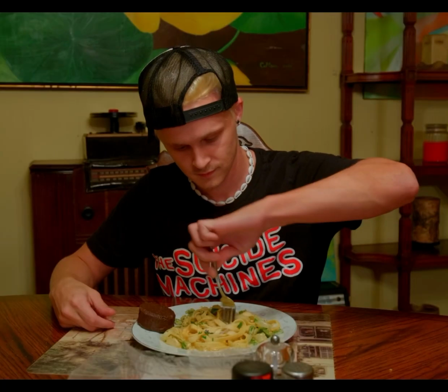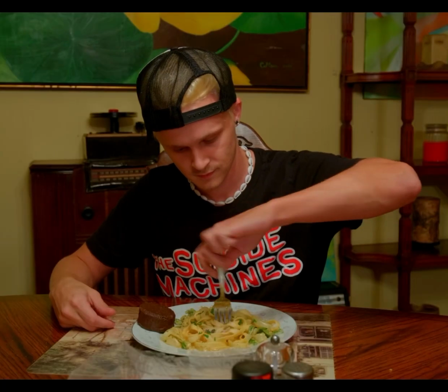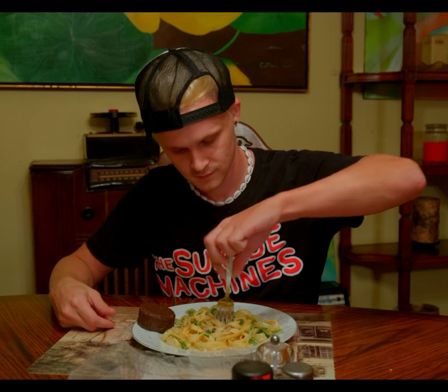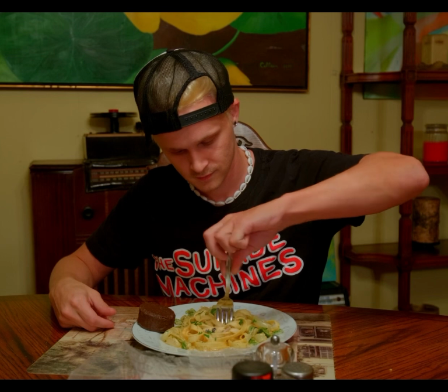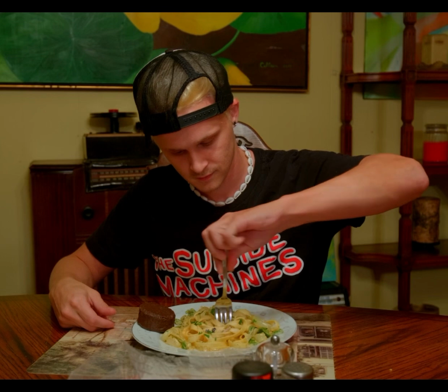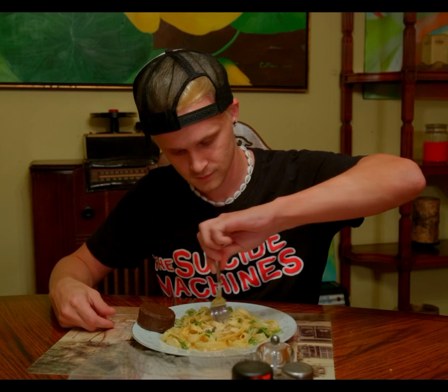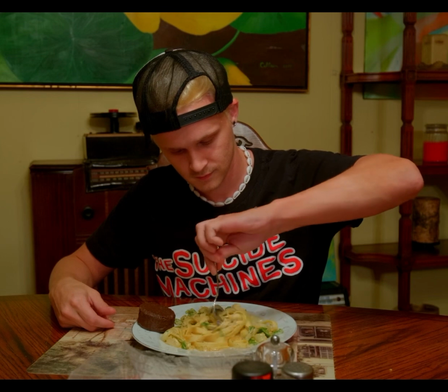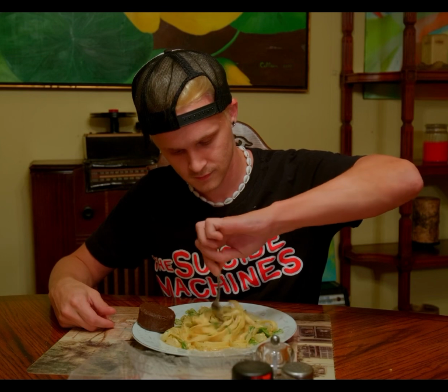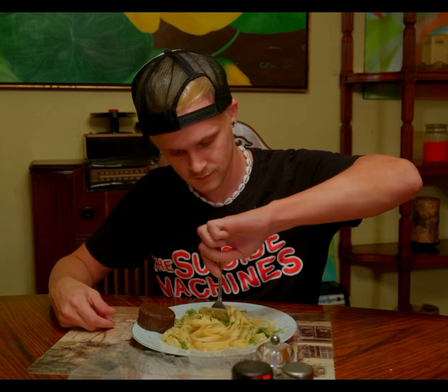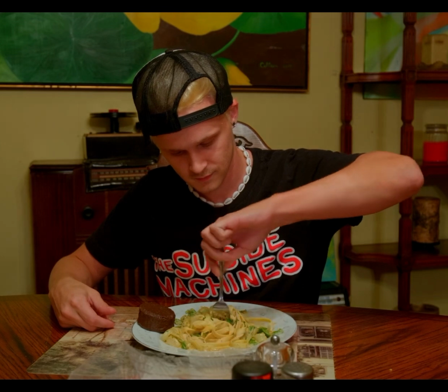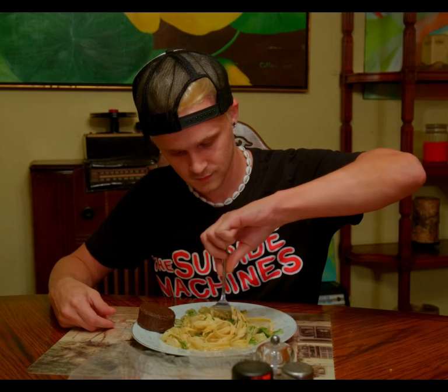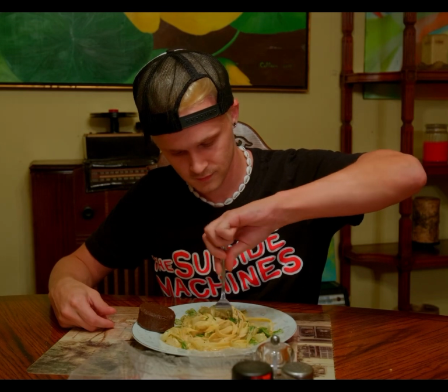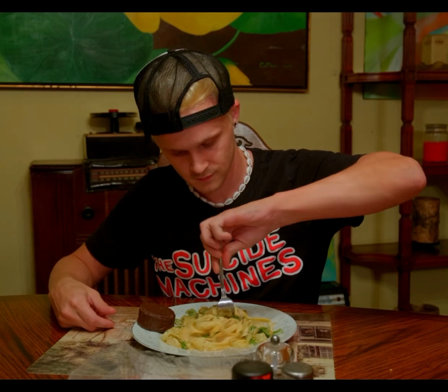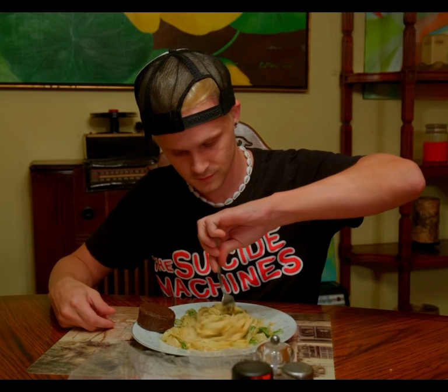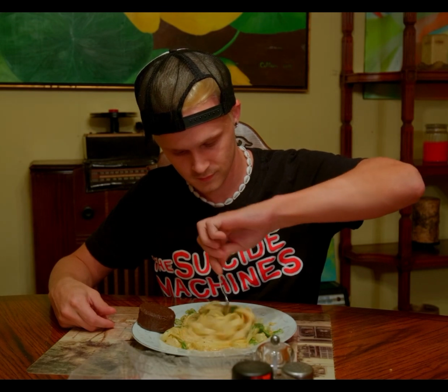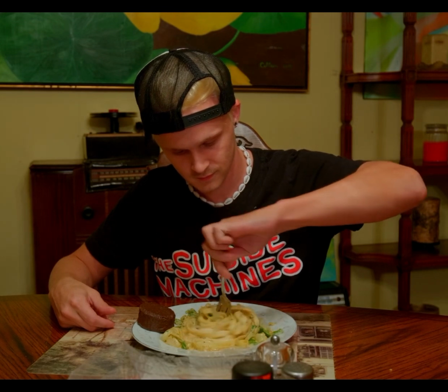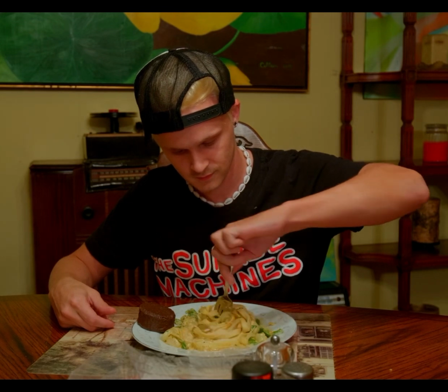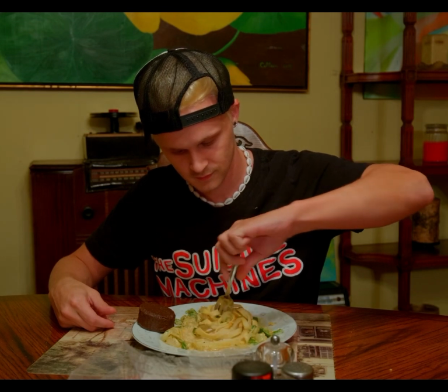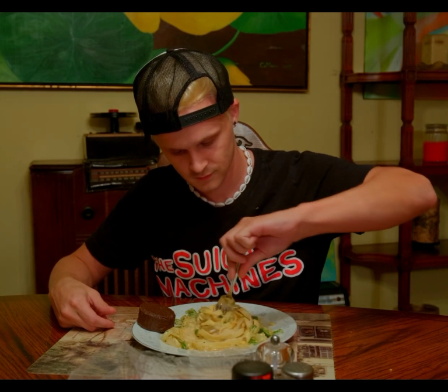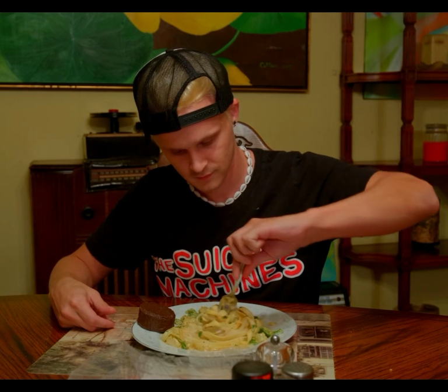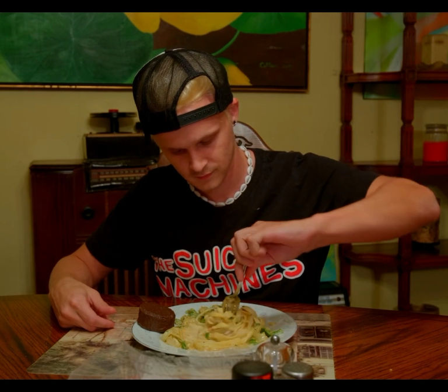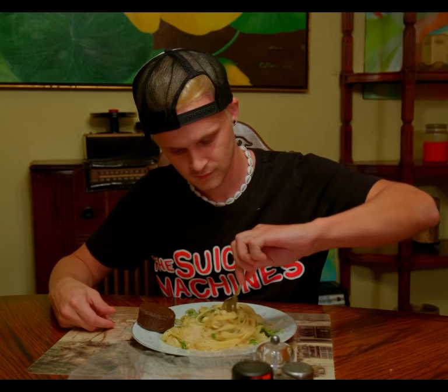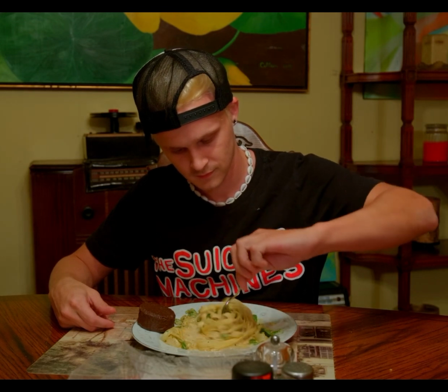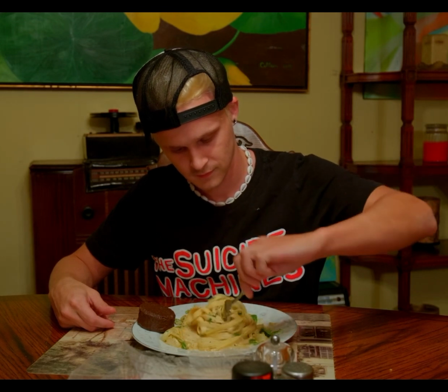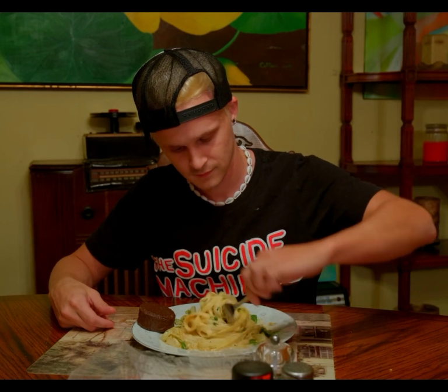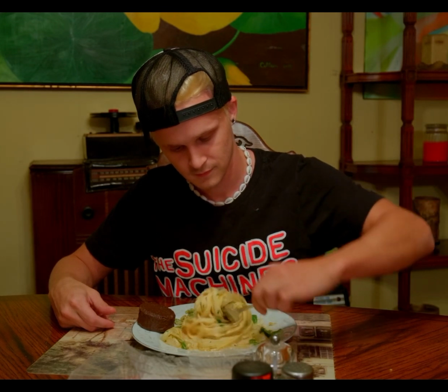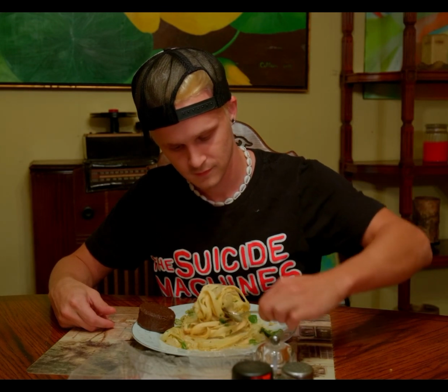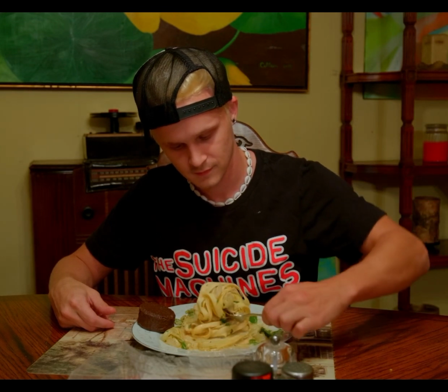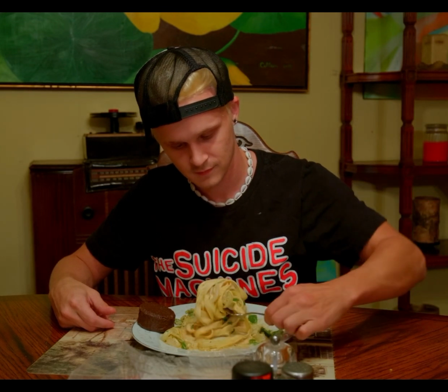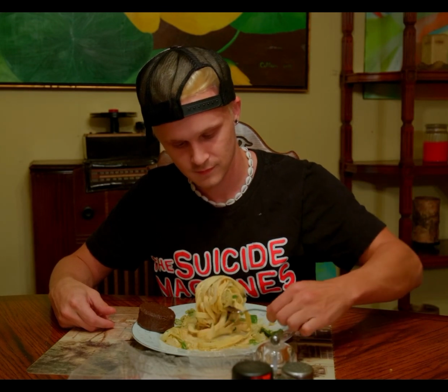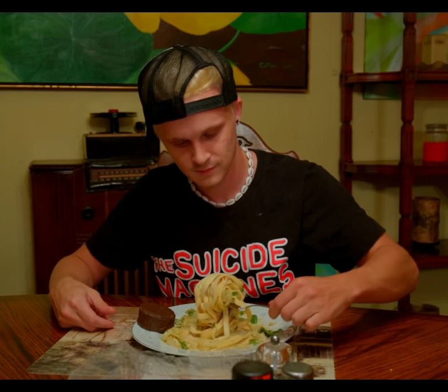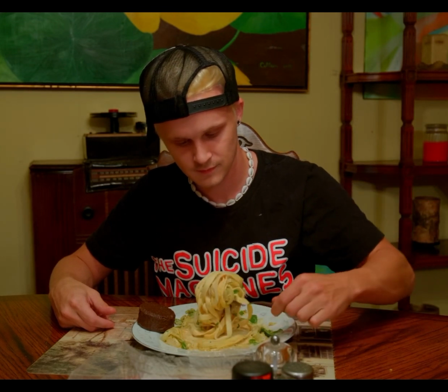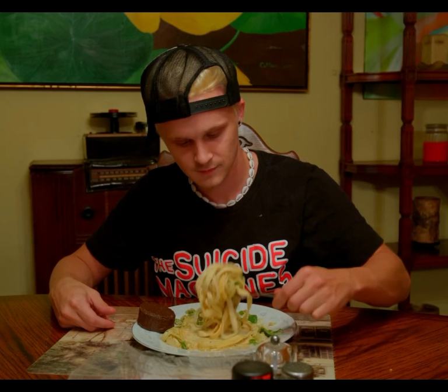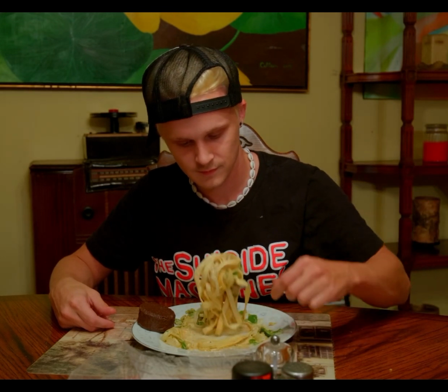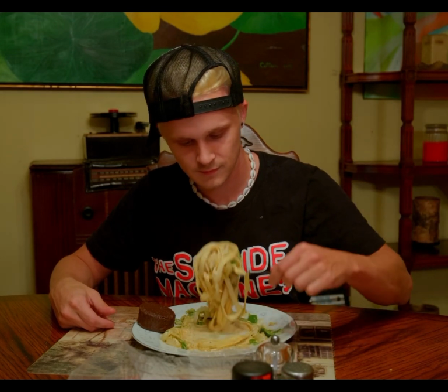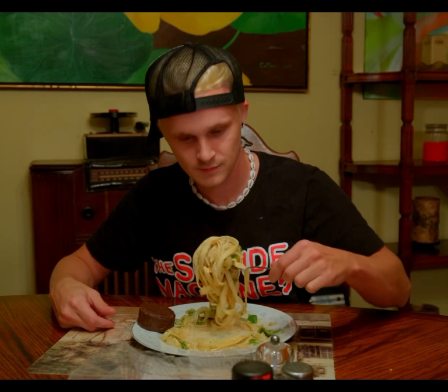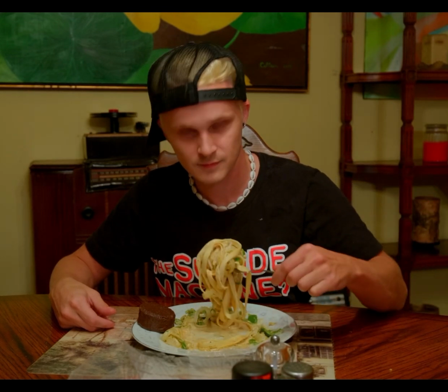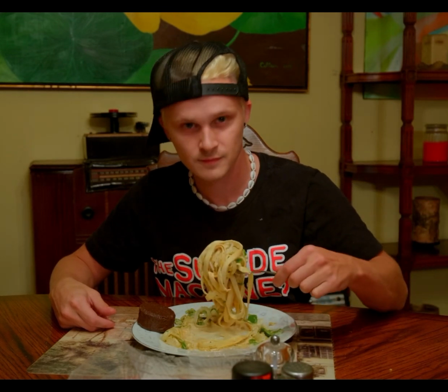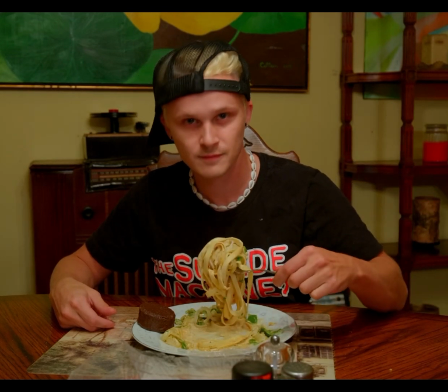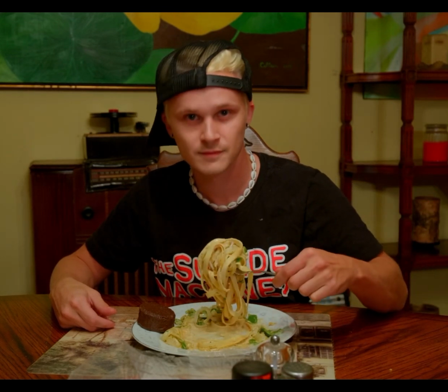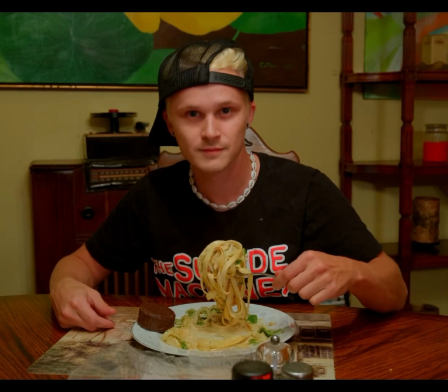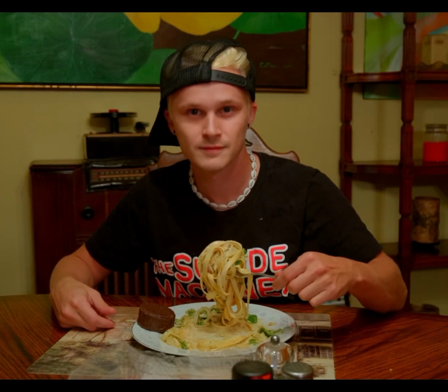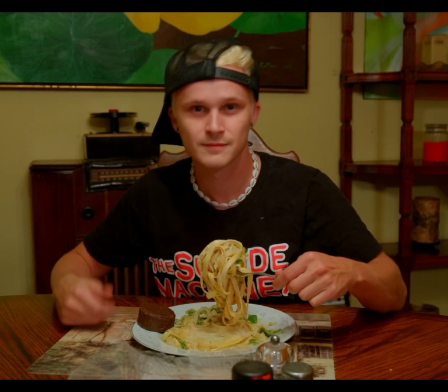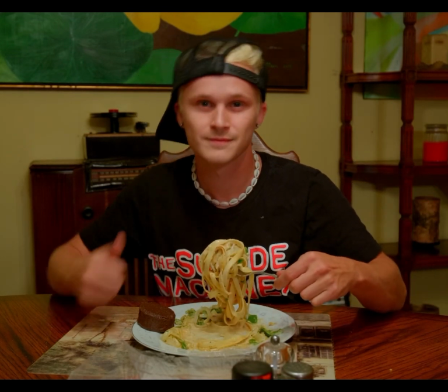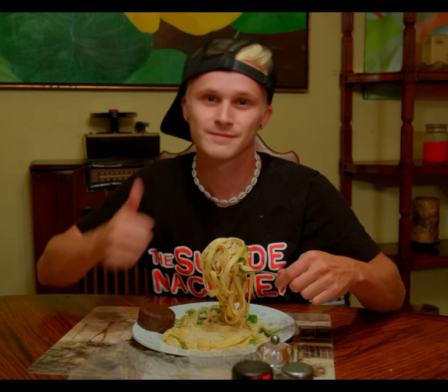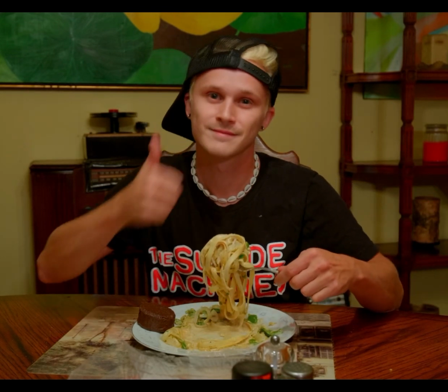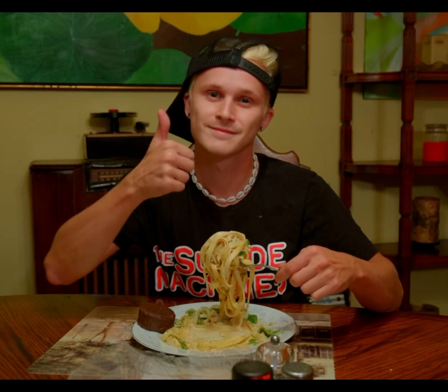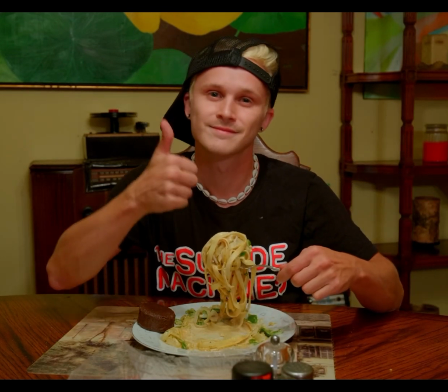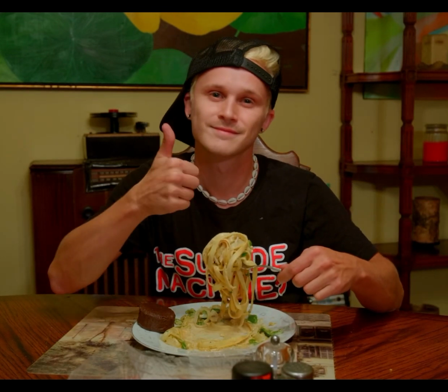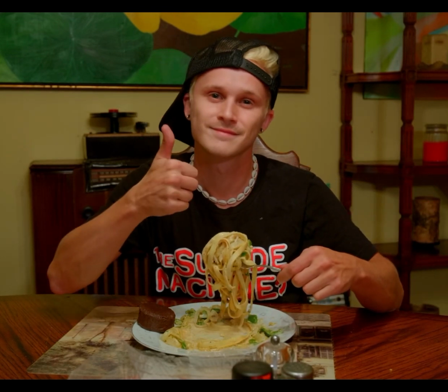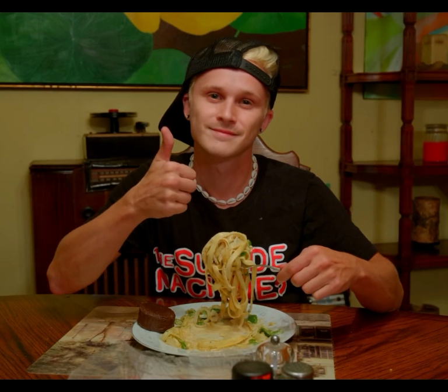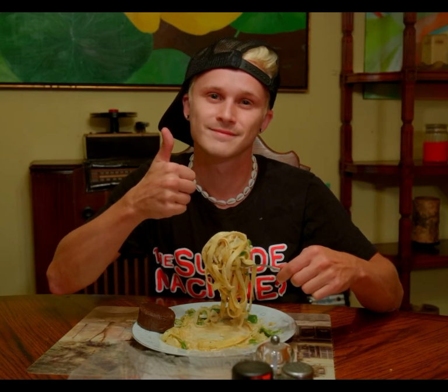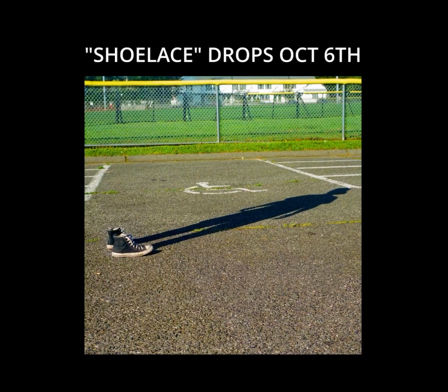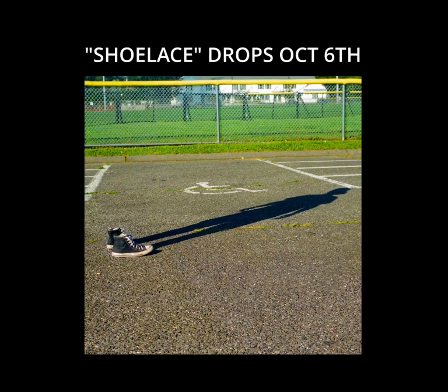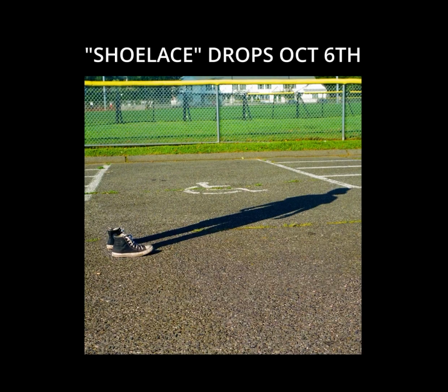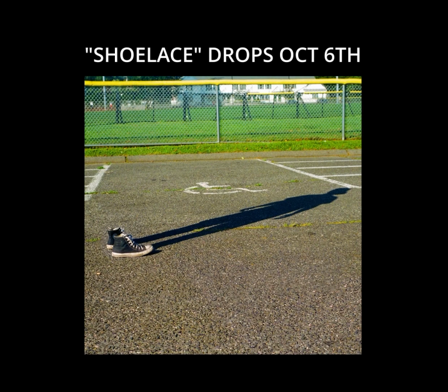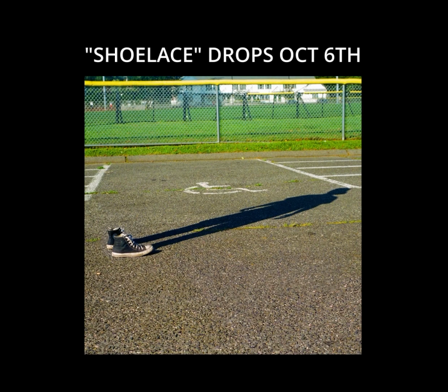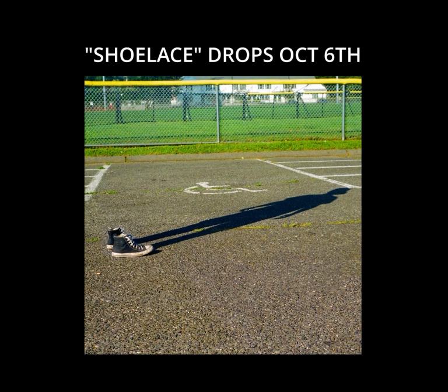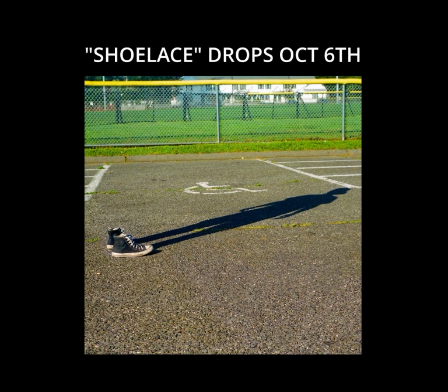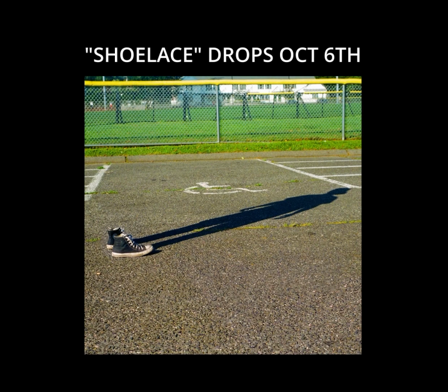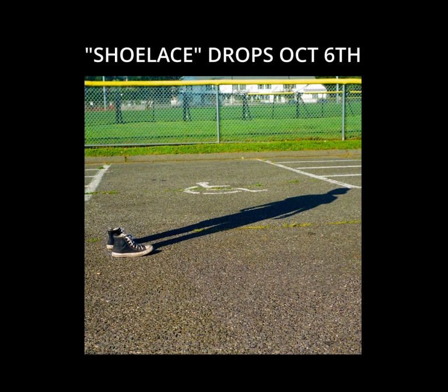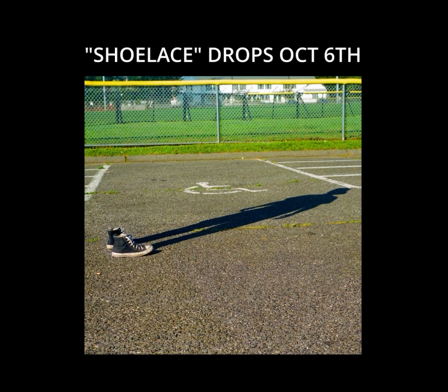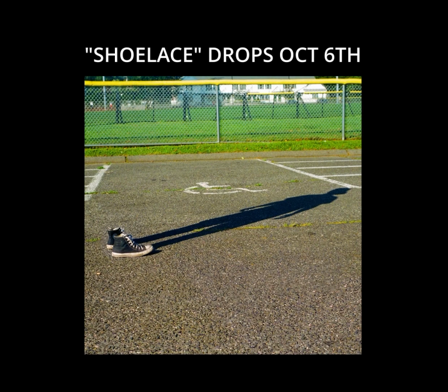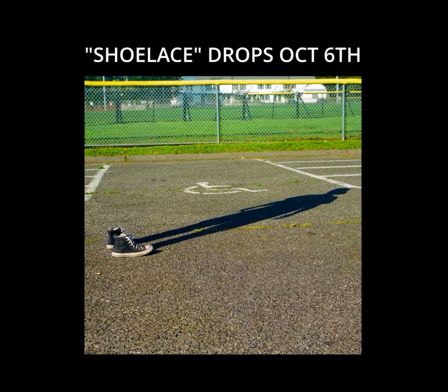Shoelace drops October 6. Make sure you pre-save it. You're welcome.